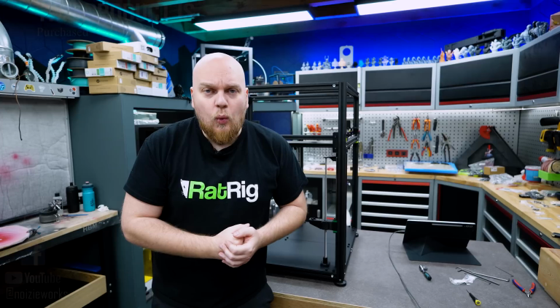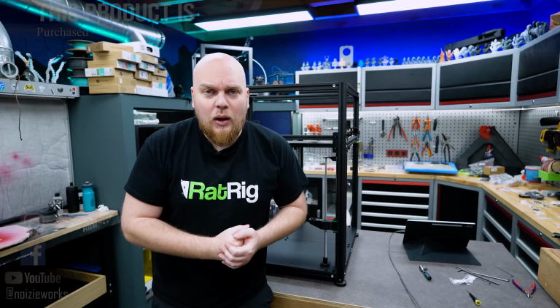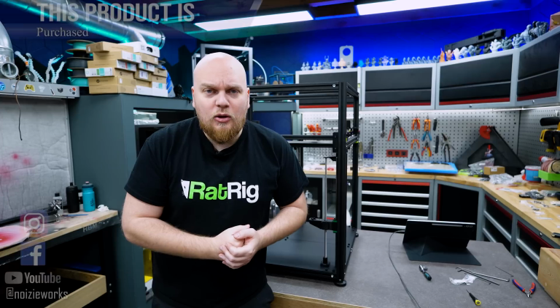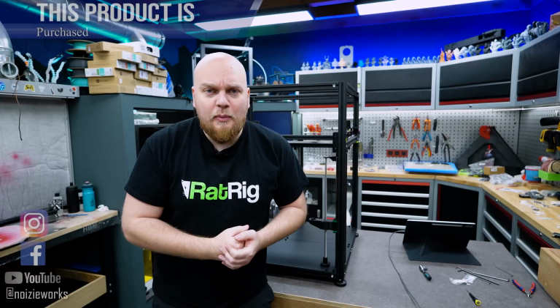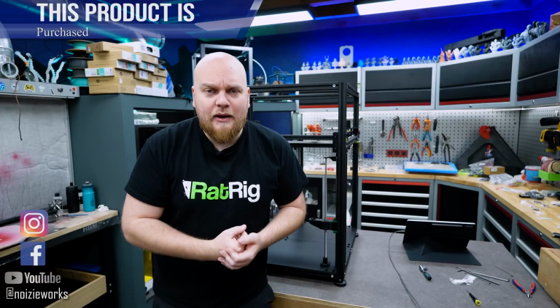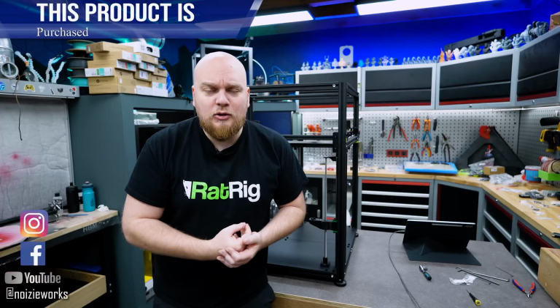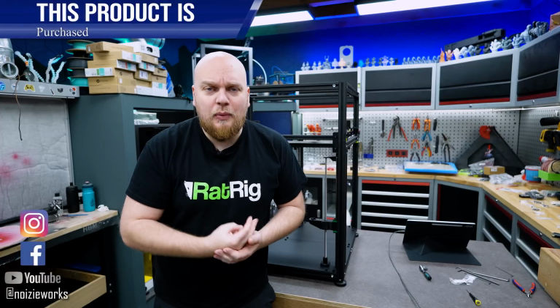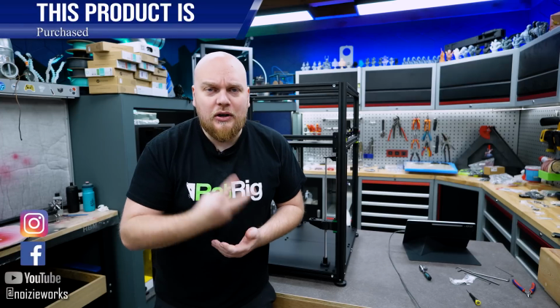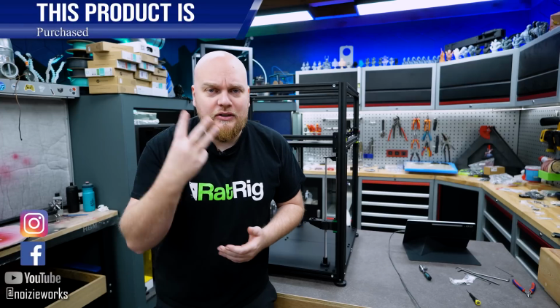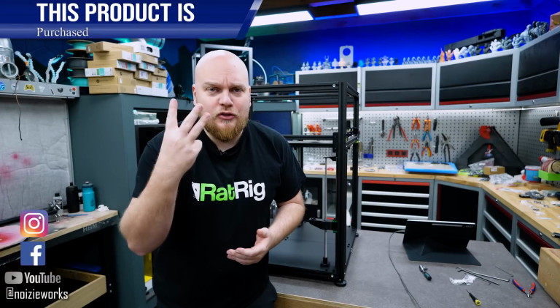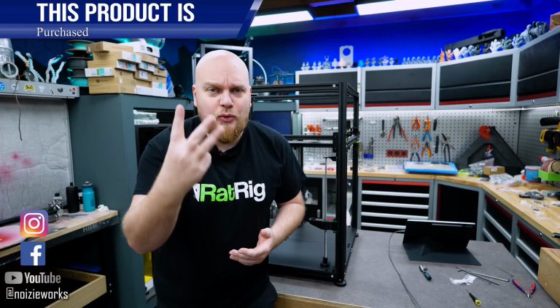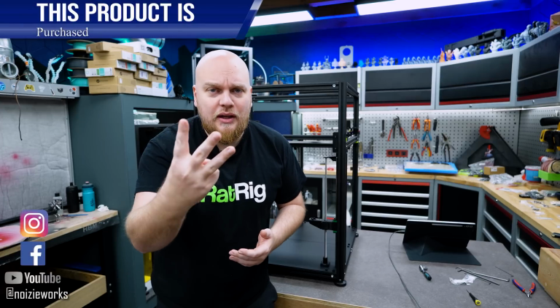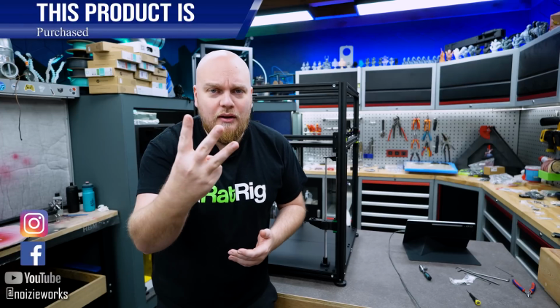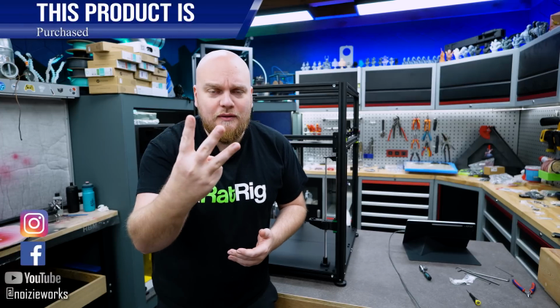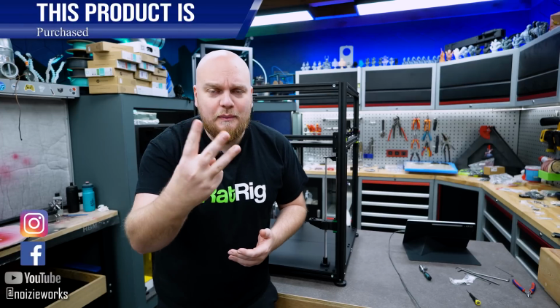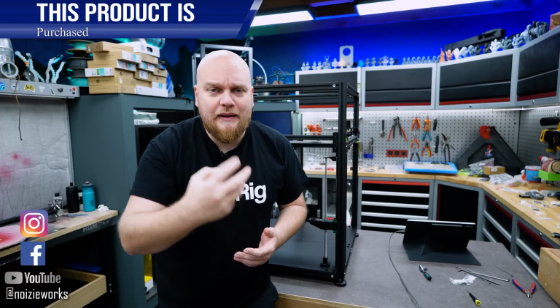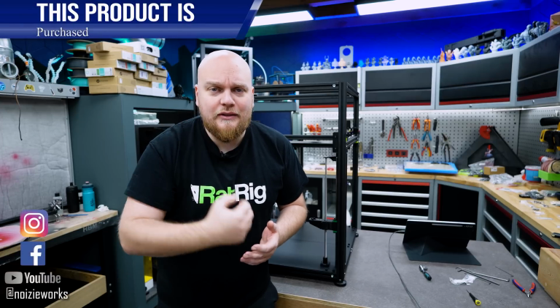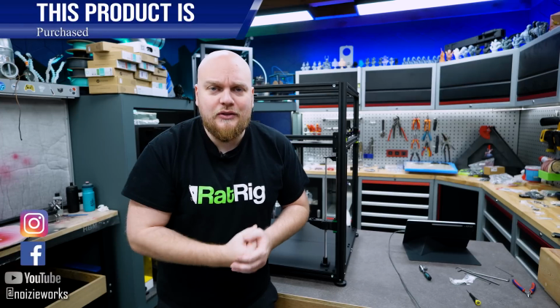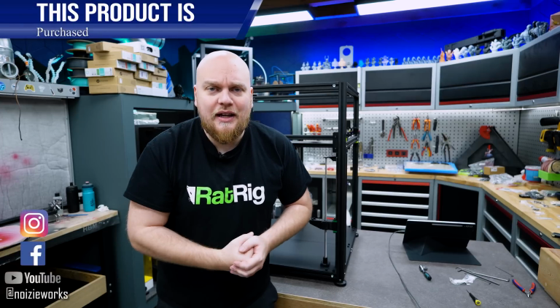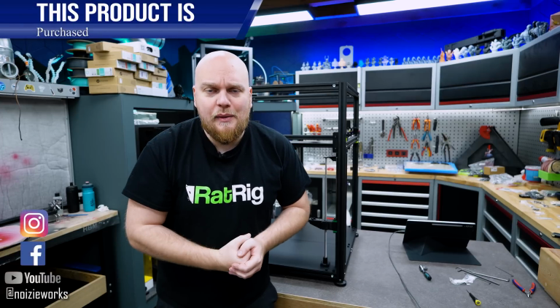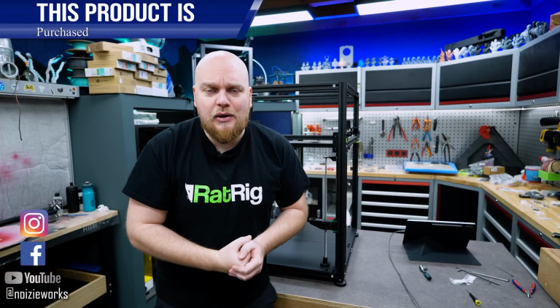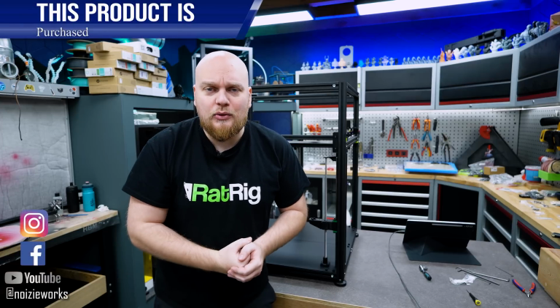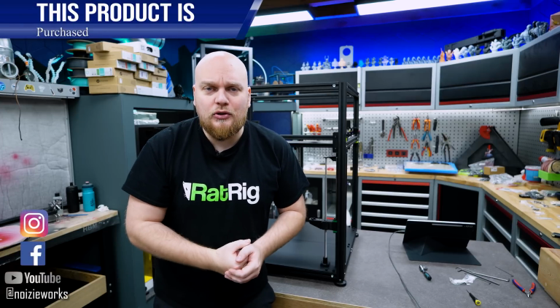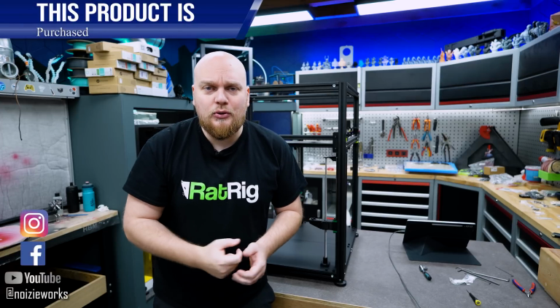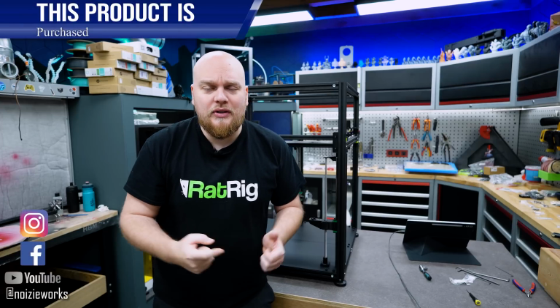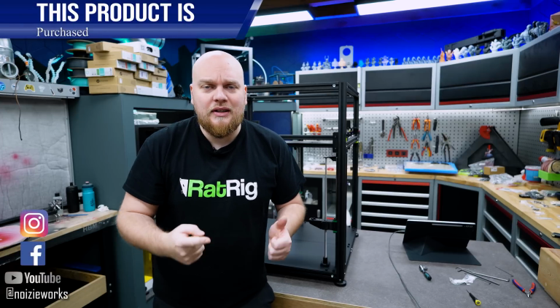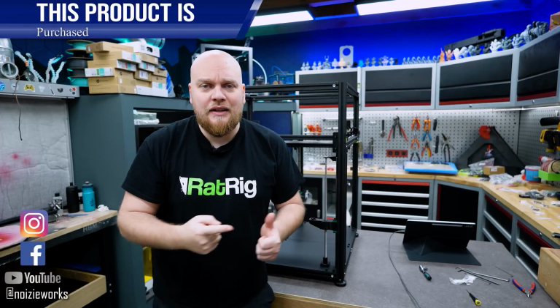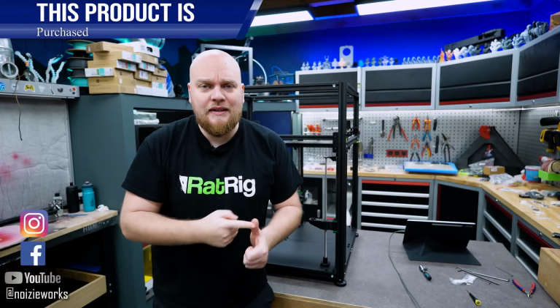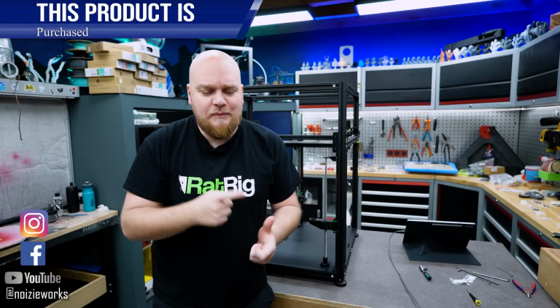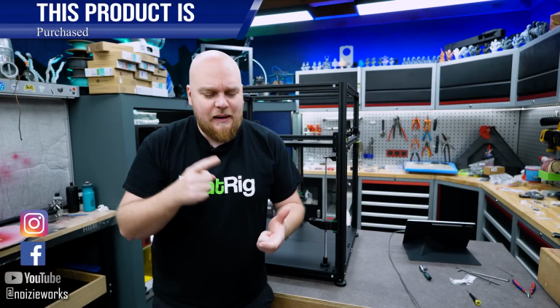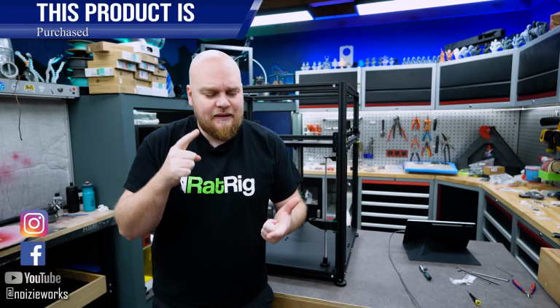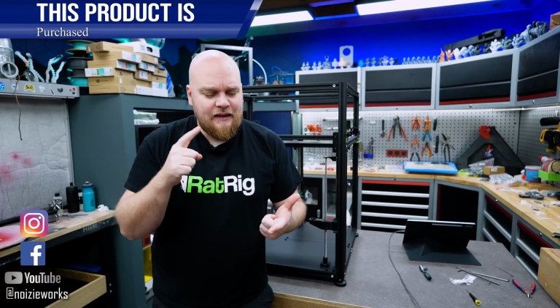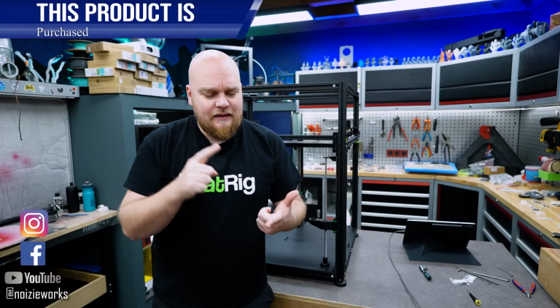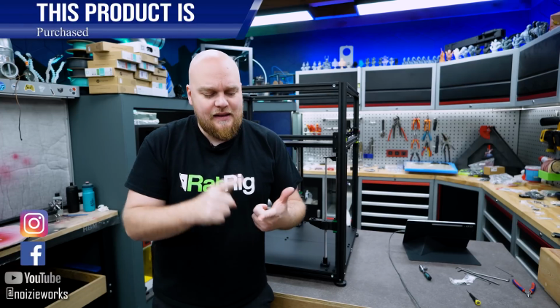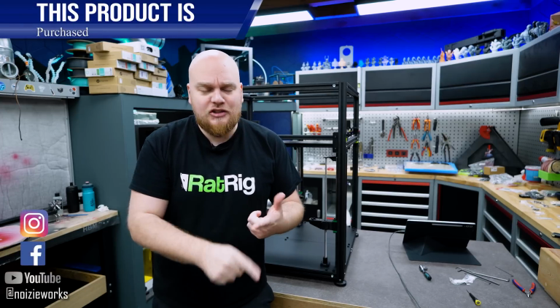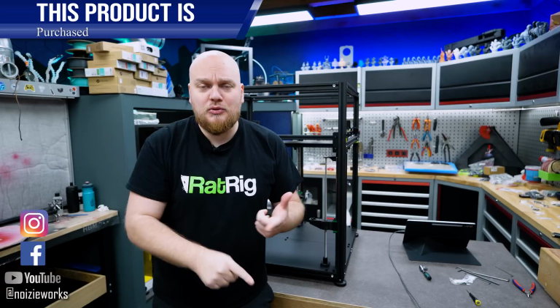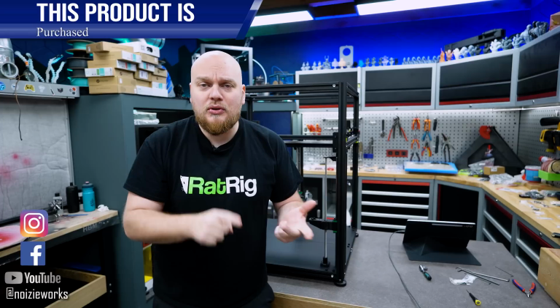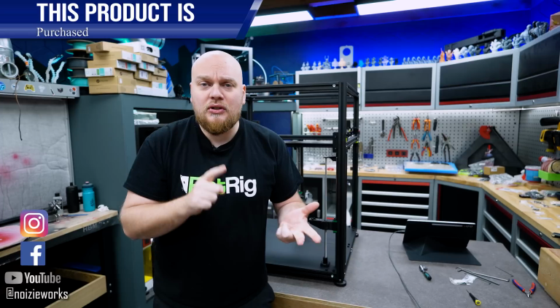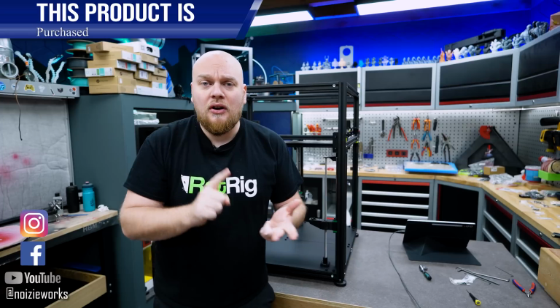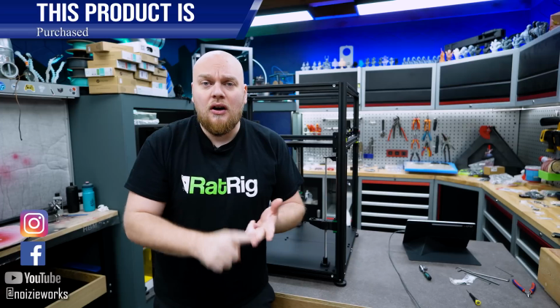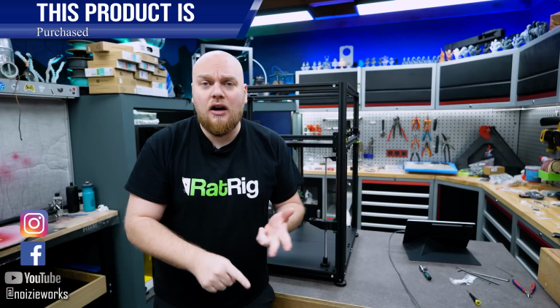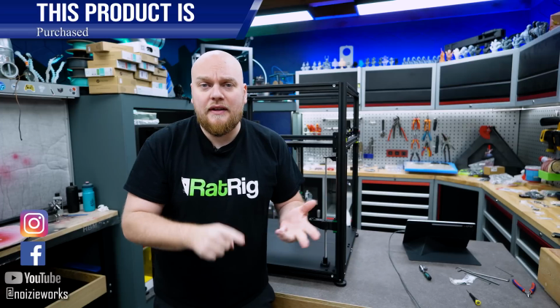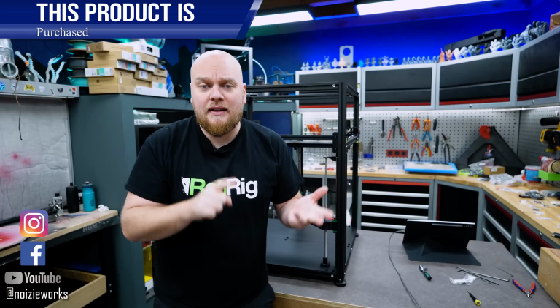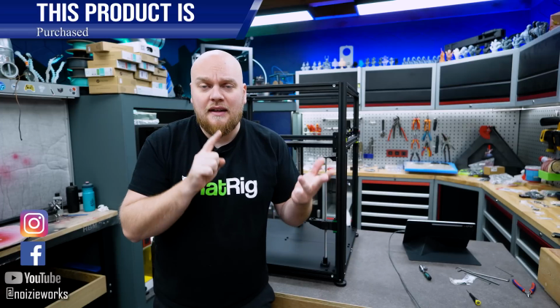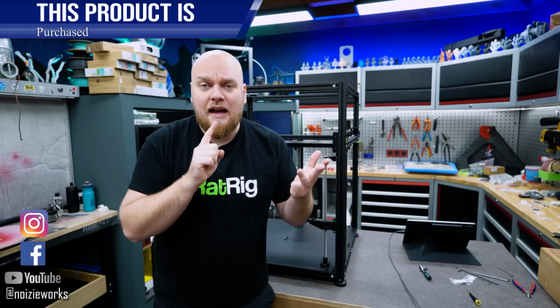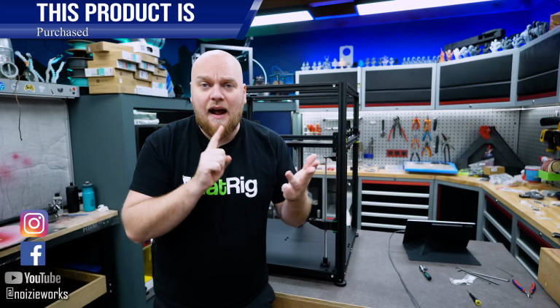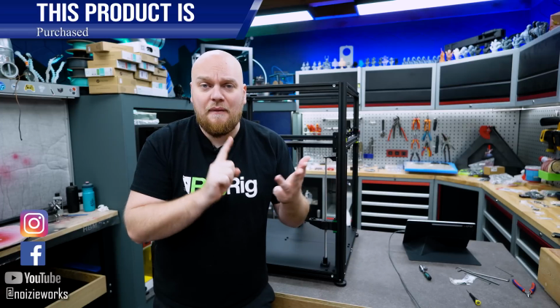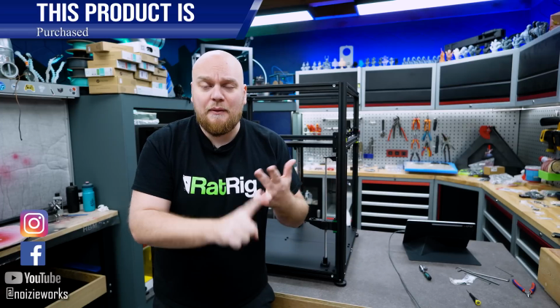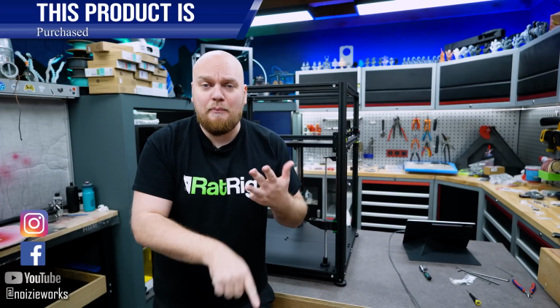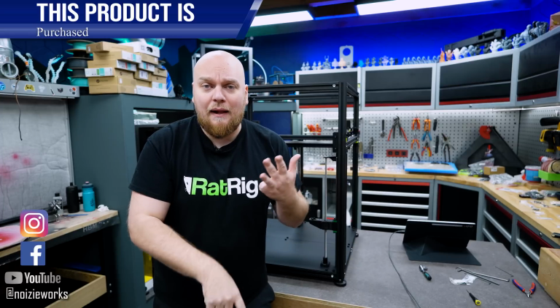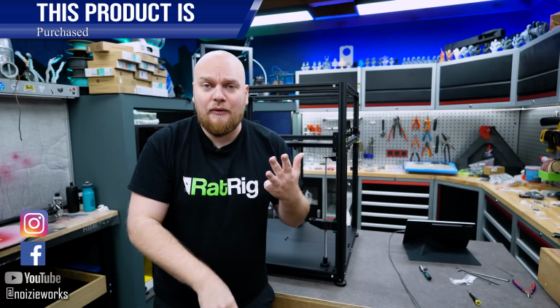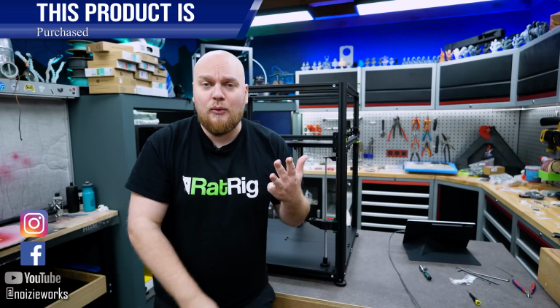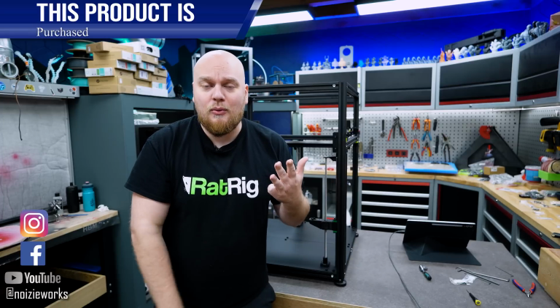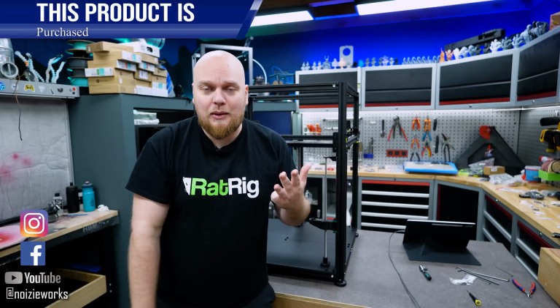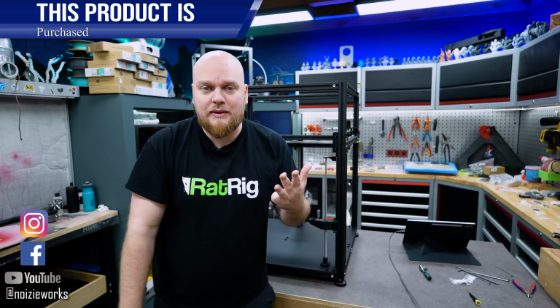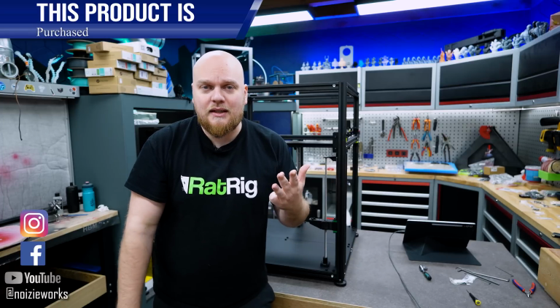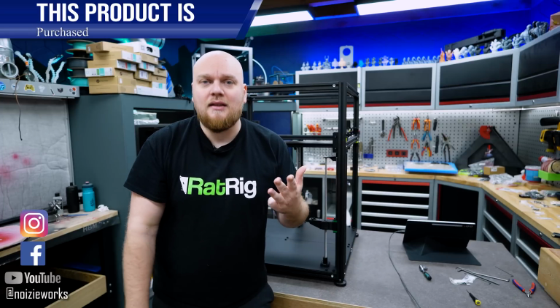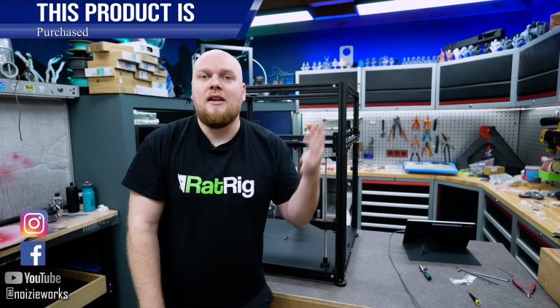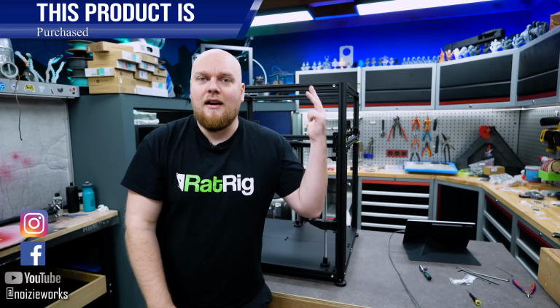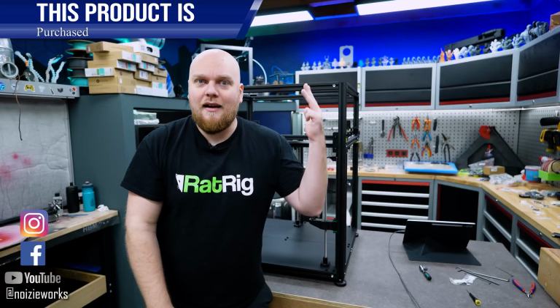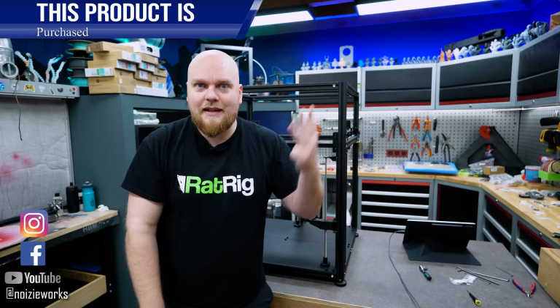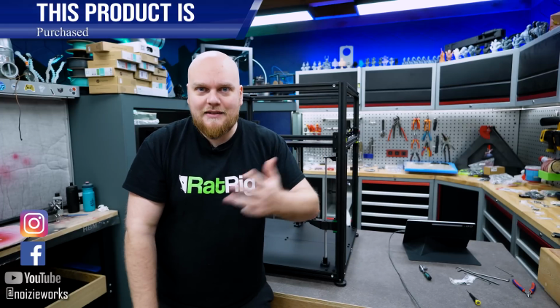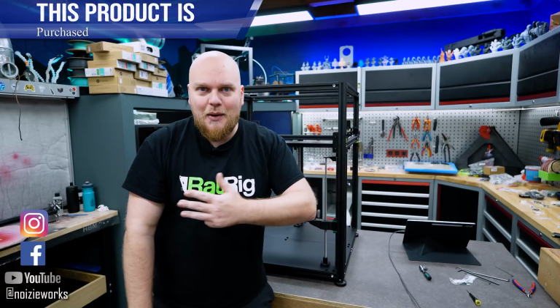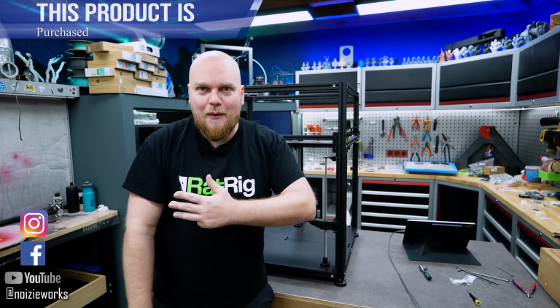Welcome back to part 3 of the build. Today we are going to do the heated pad, the extruder, hot end and the belt routing. Let's go!